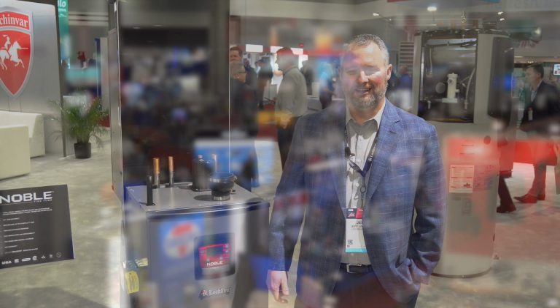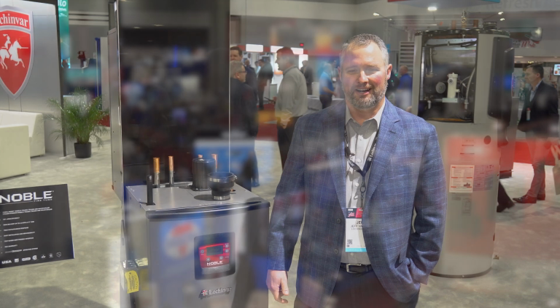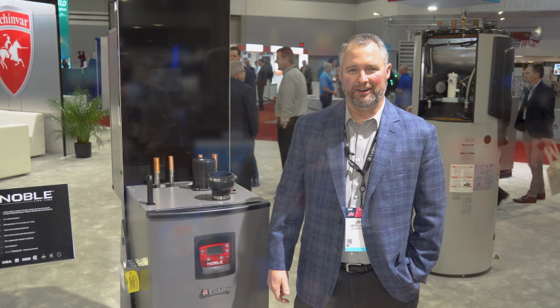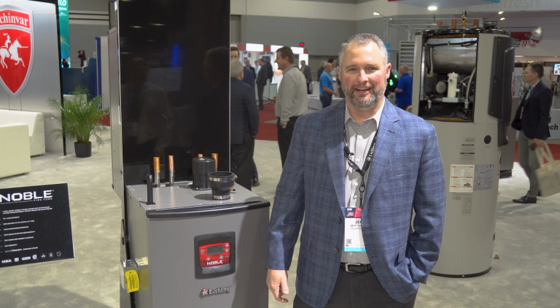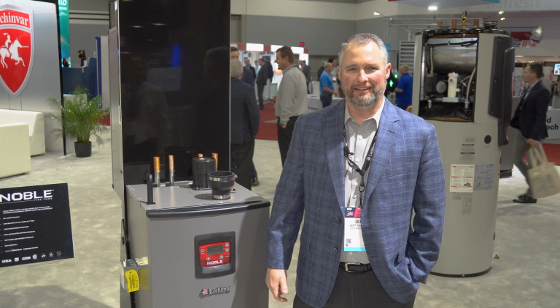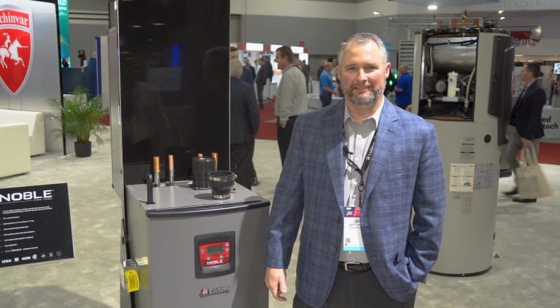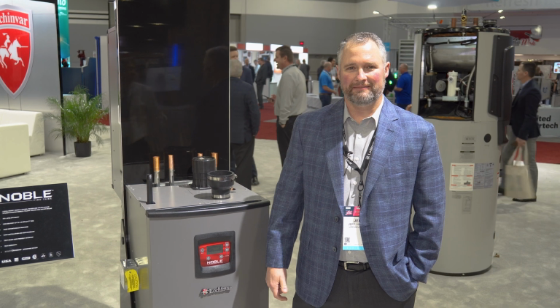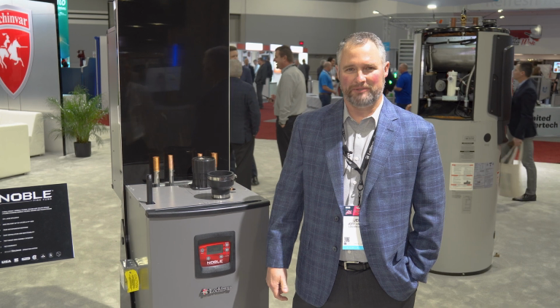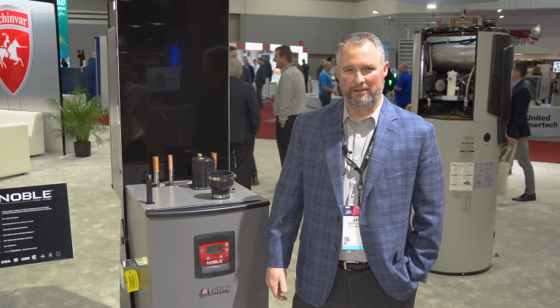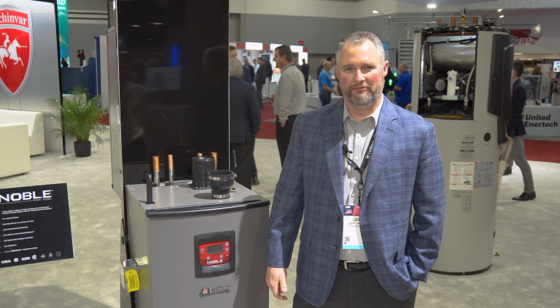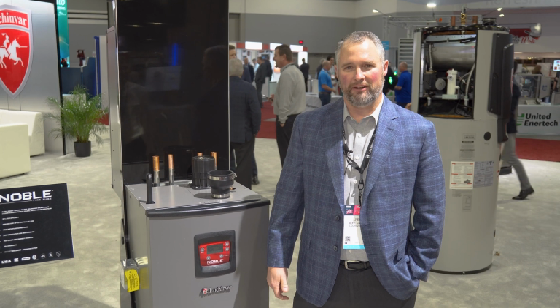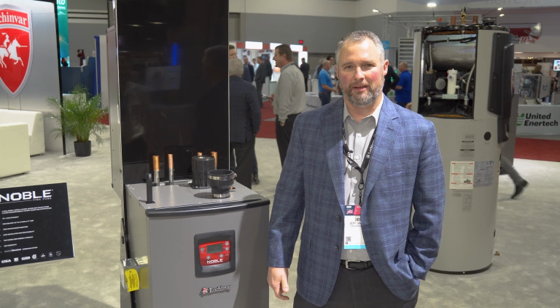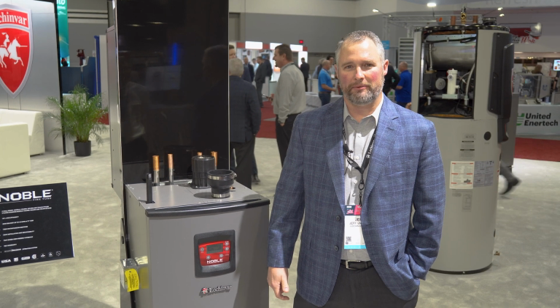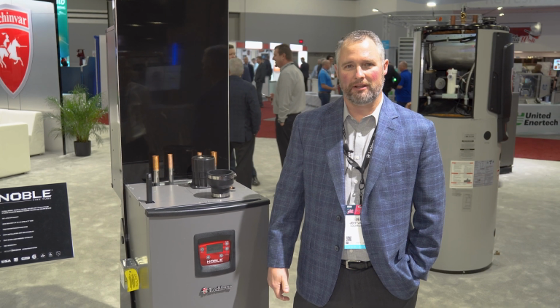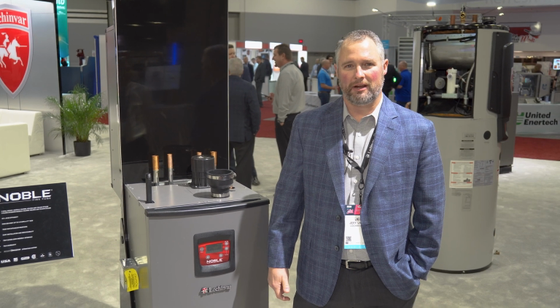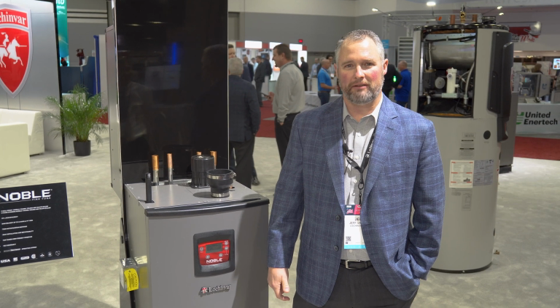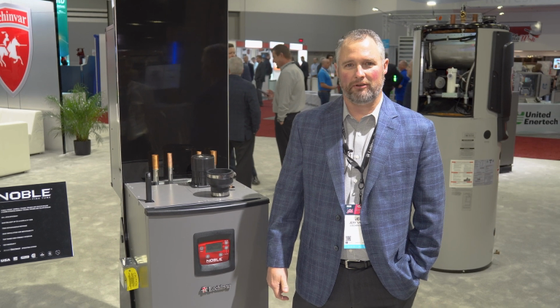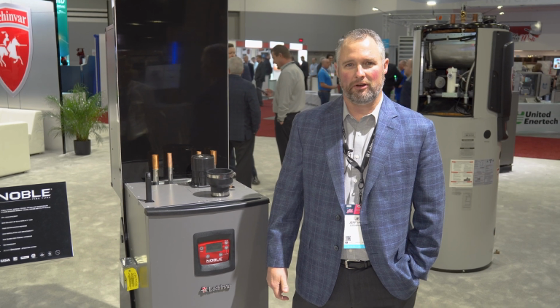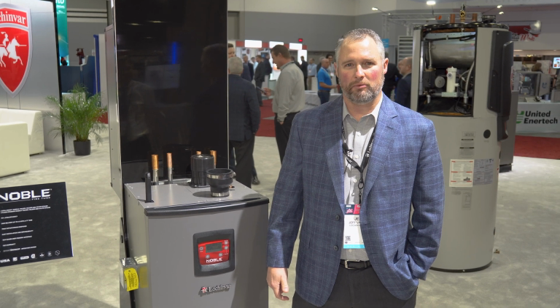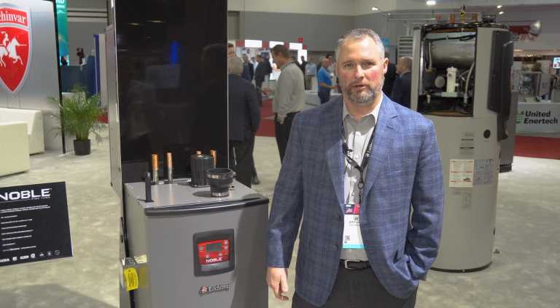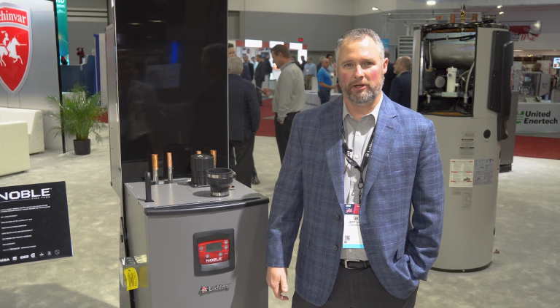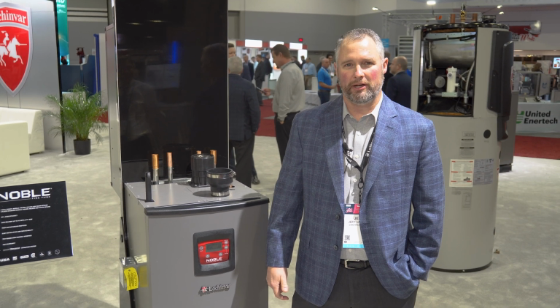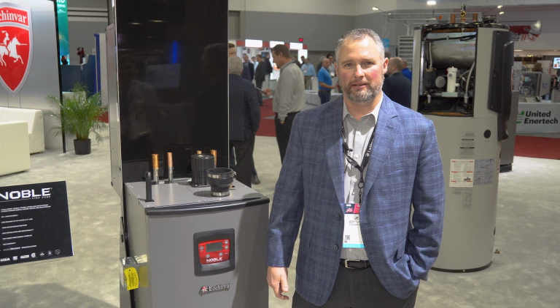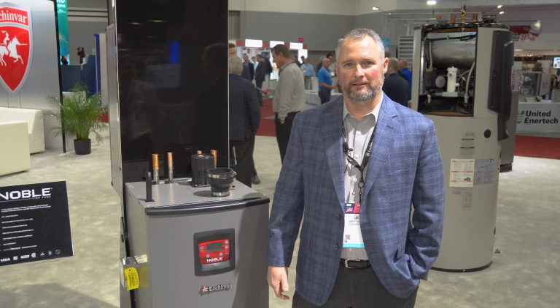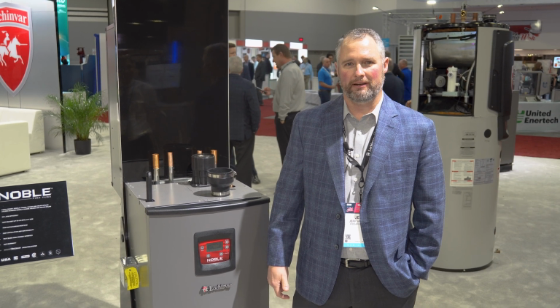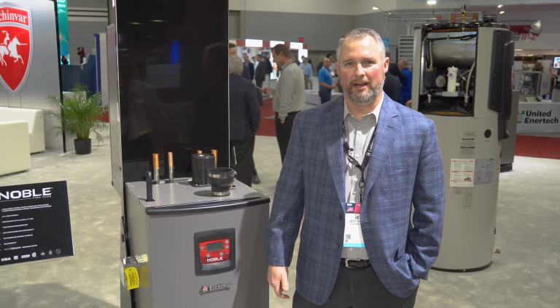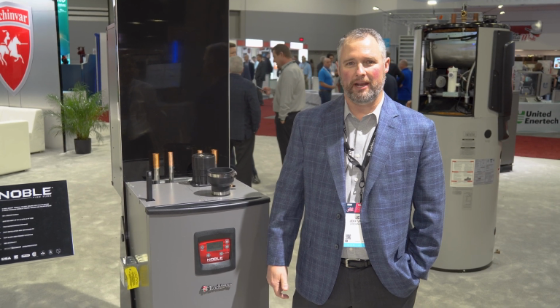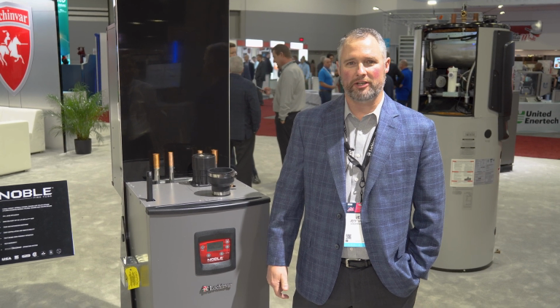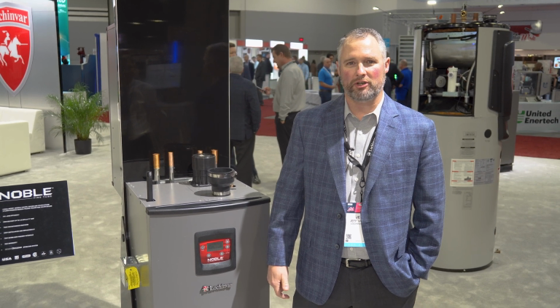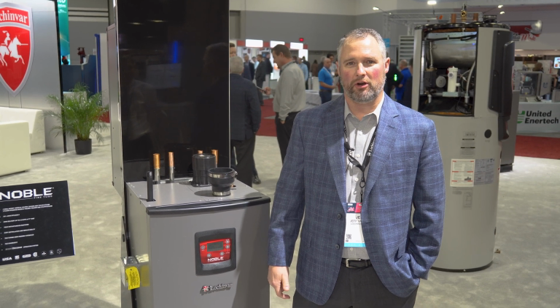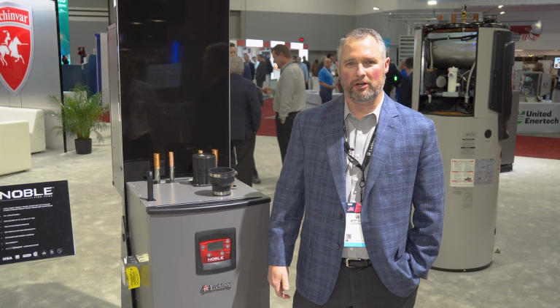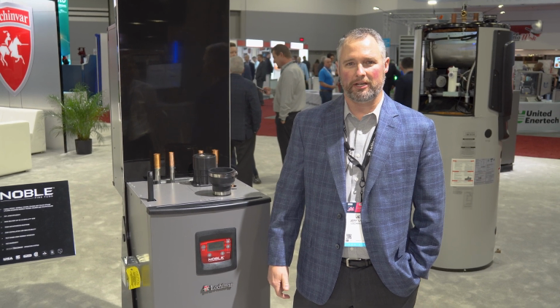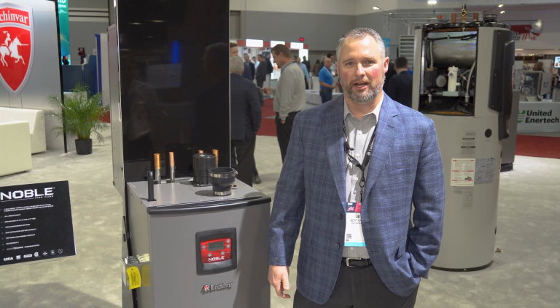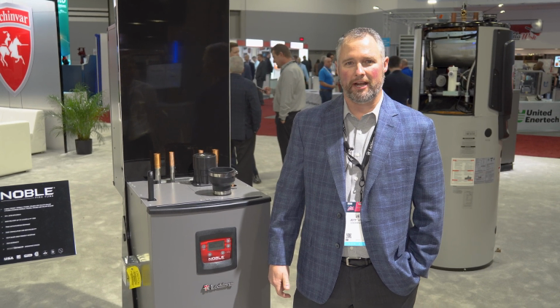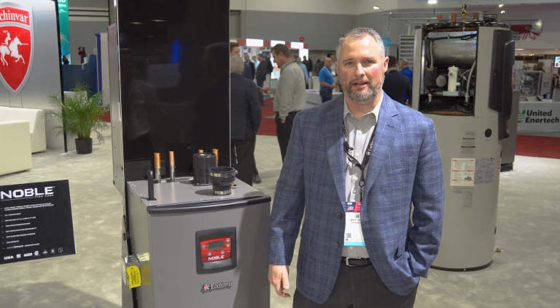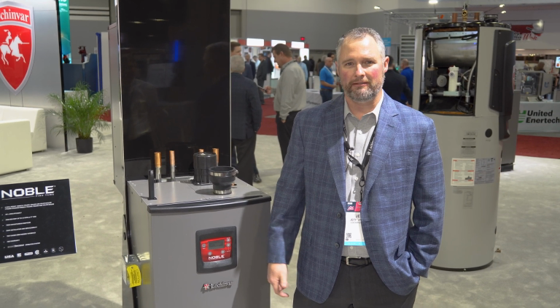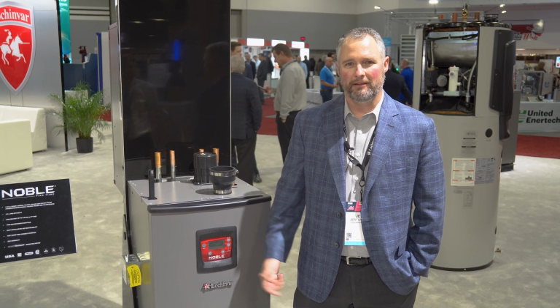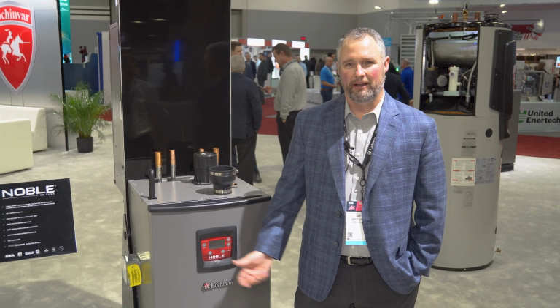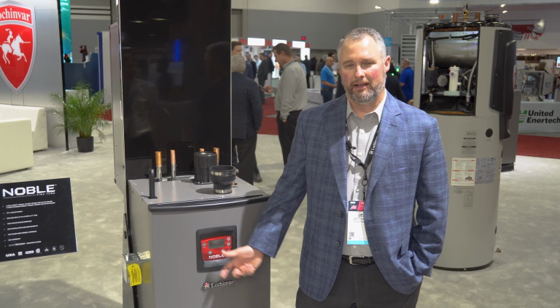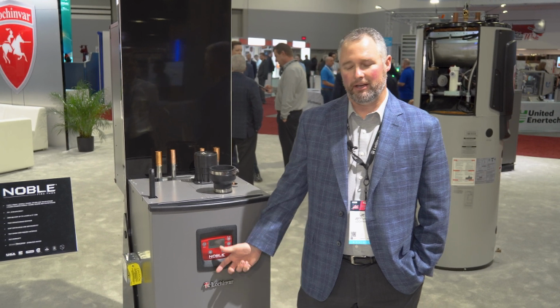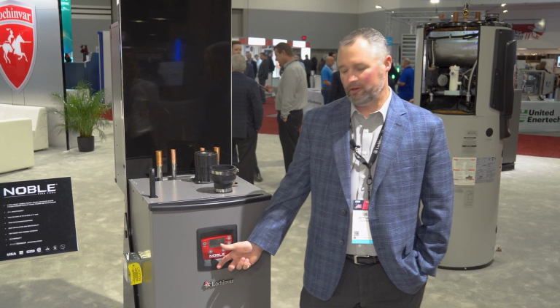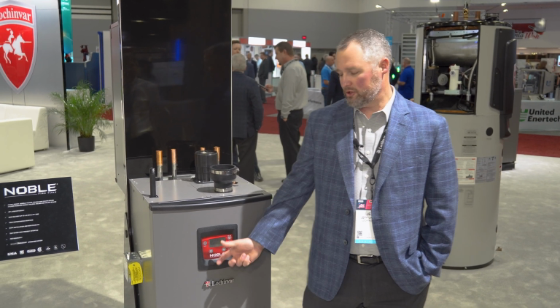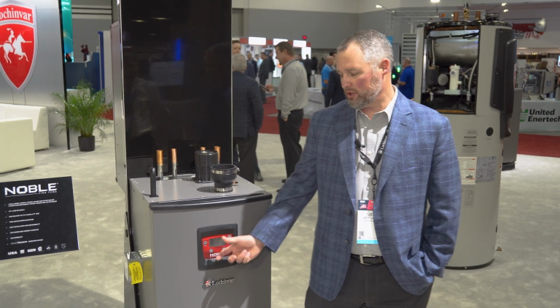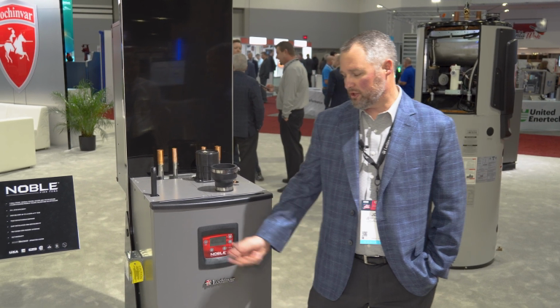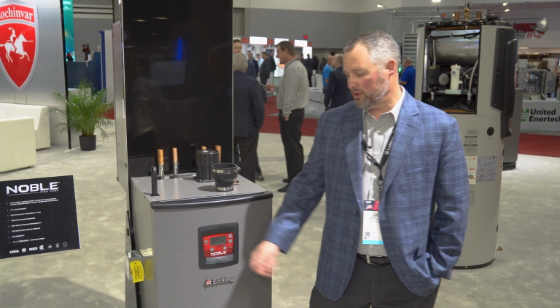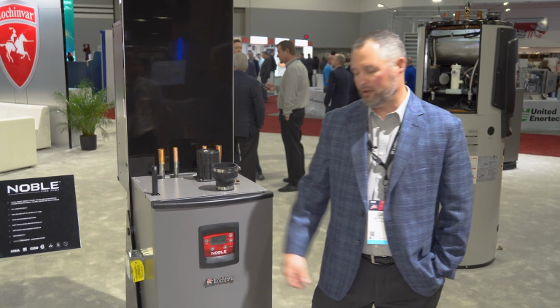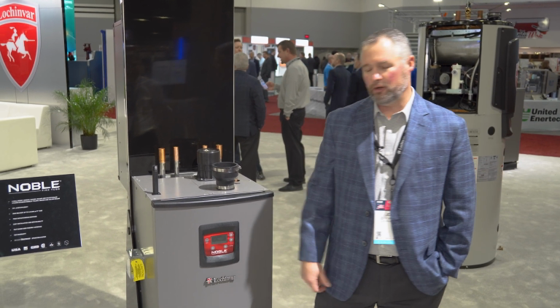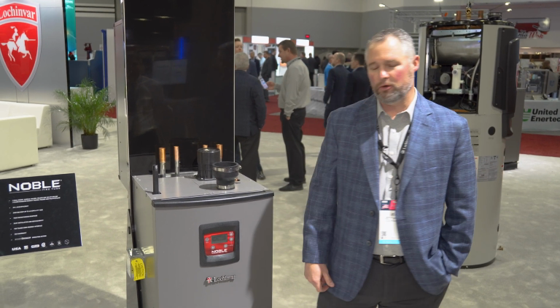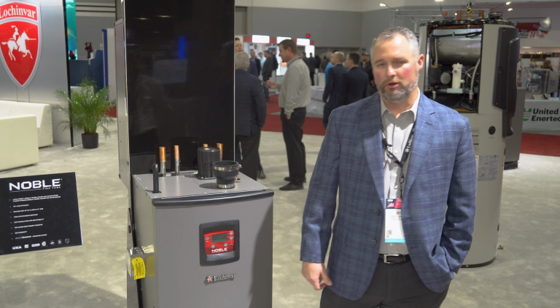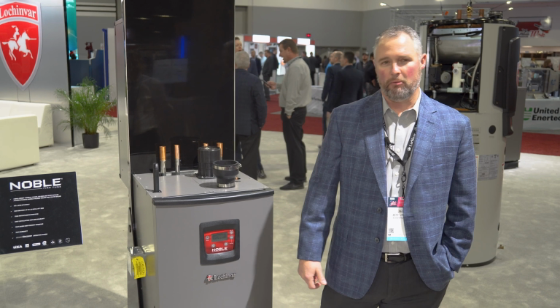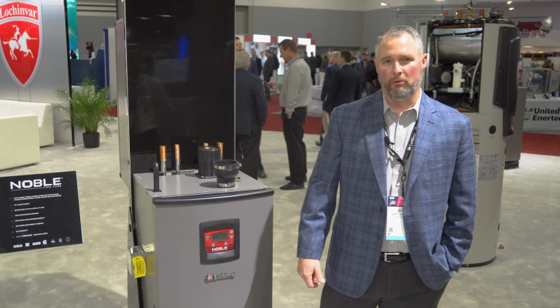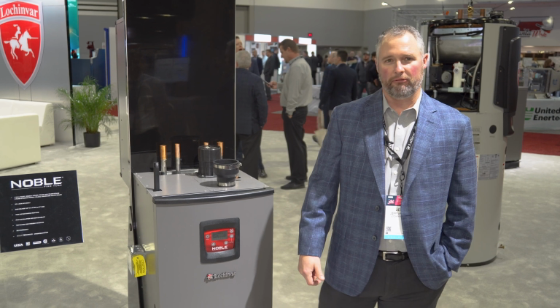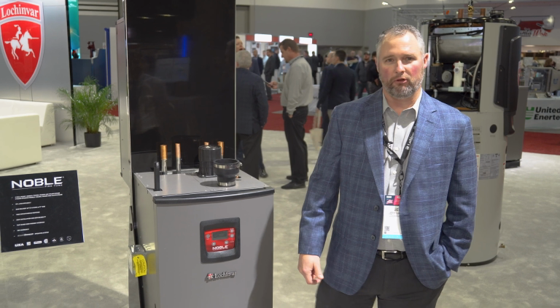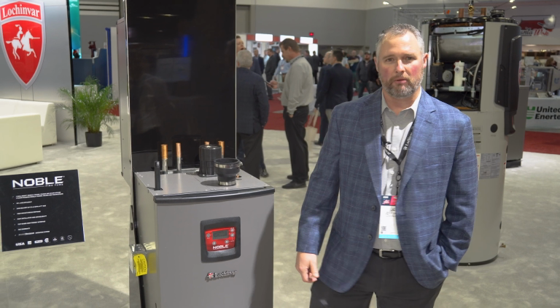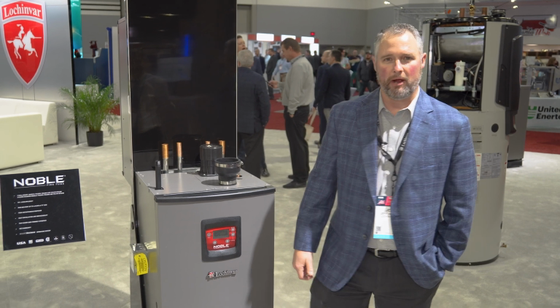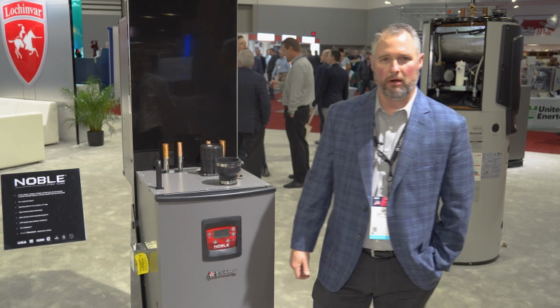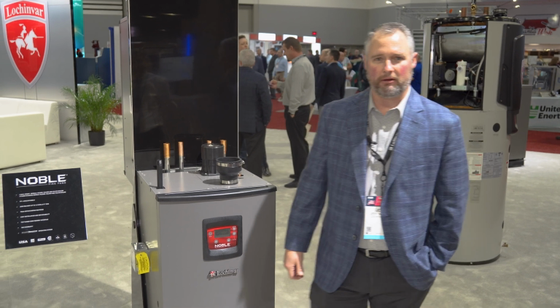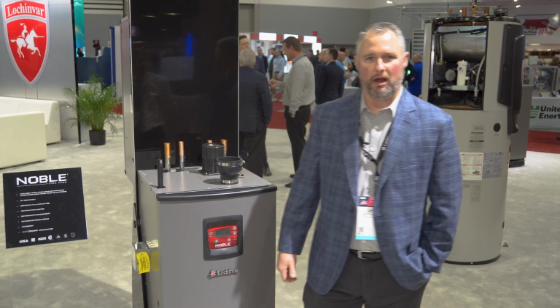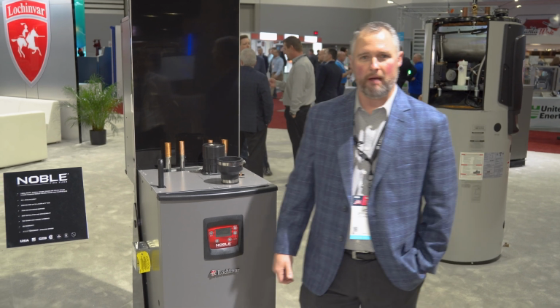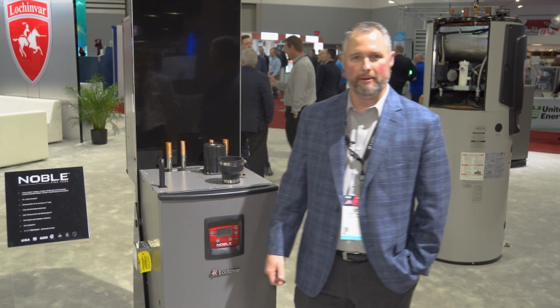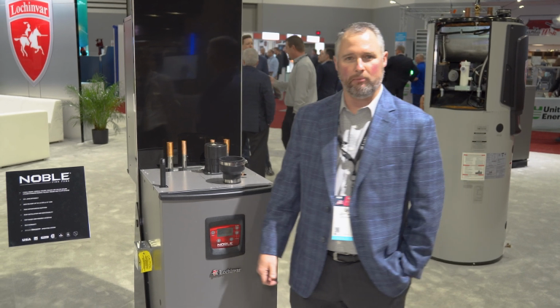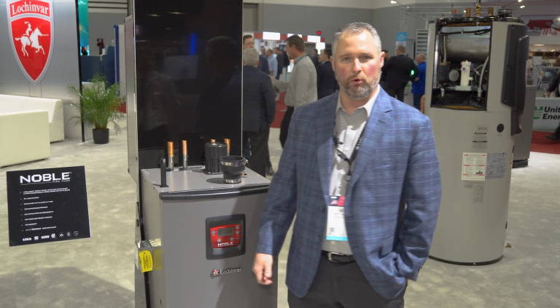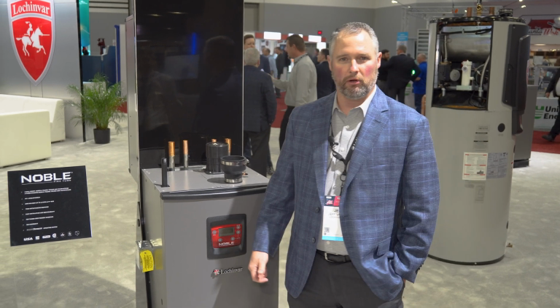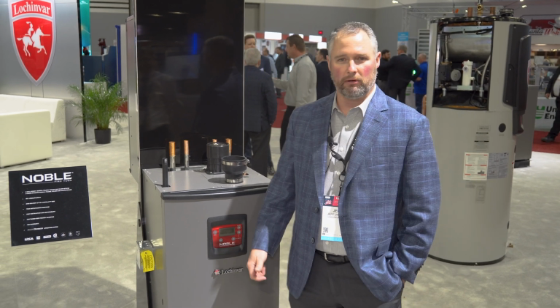Jeff Follett with Lock and Bar. We're here at AHR in Atlanta to introduce you to the new Noble Floor Mount Combi Boiler.